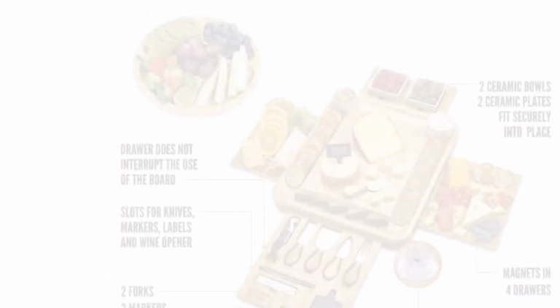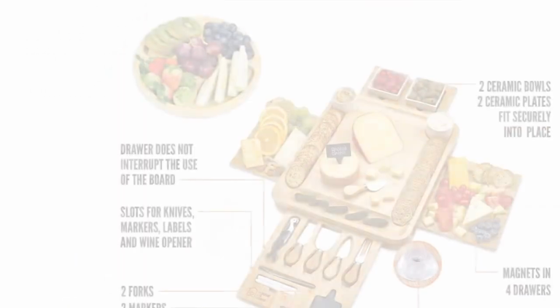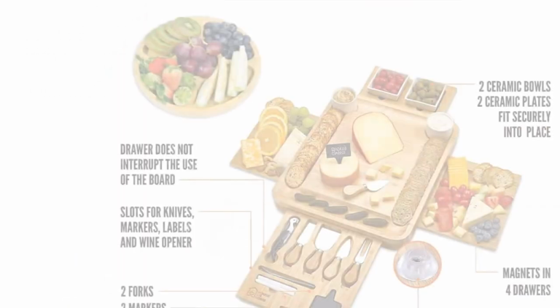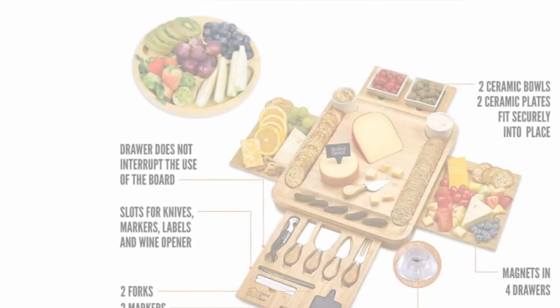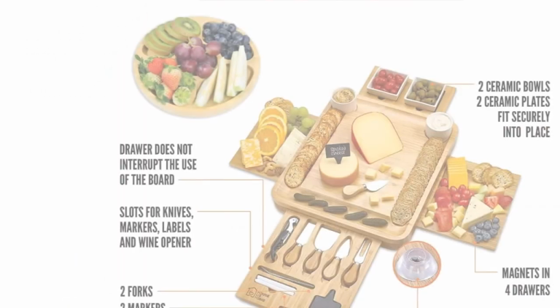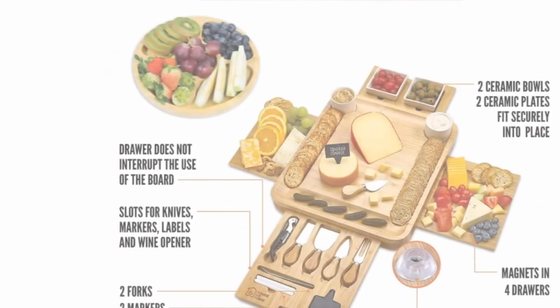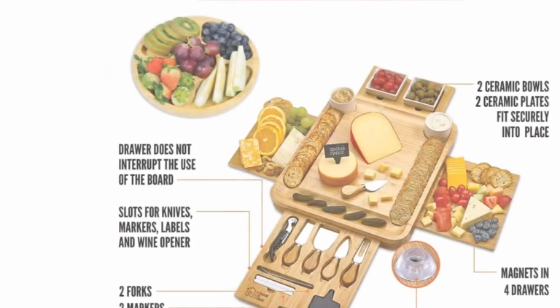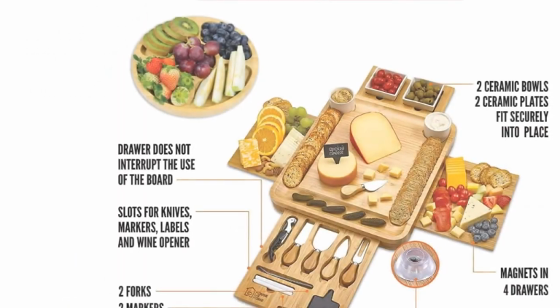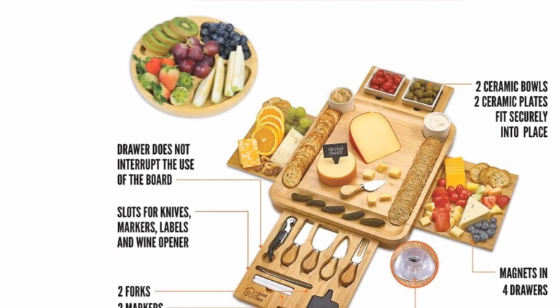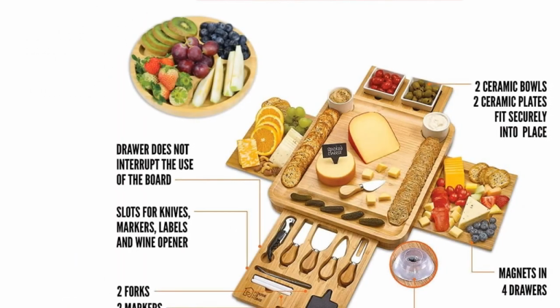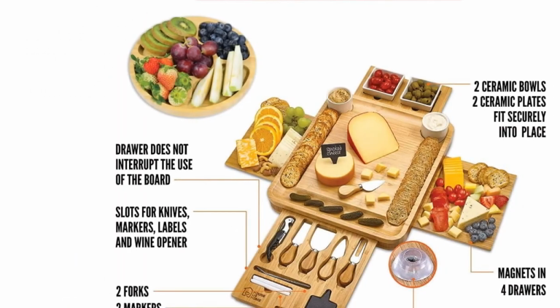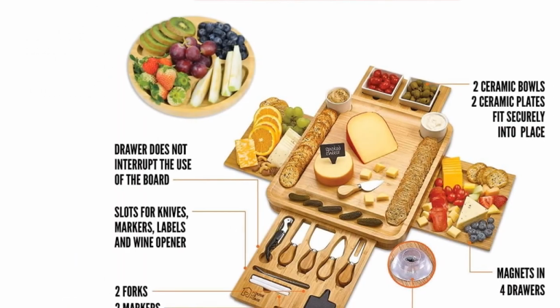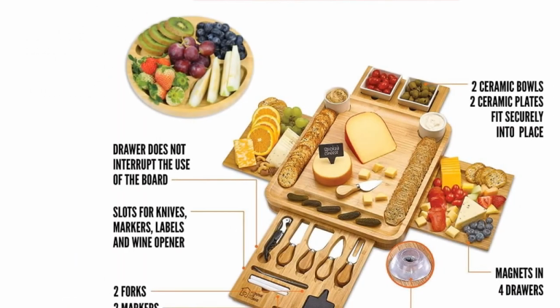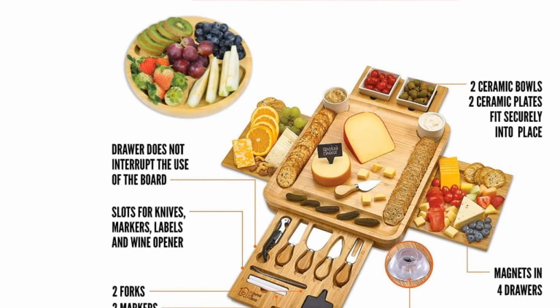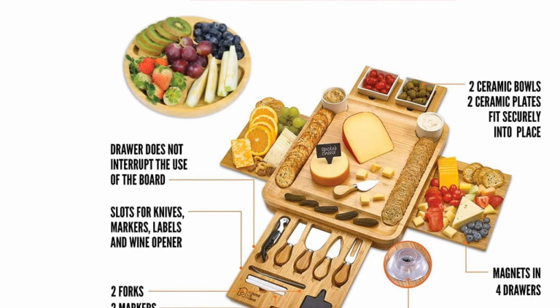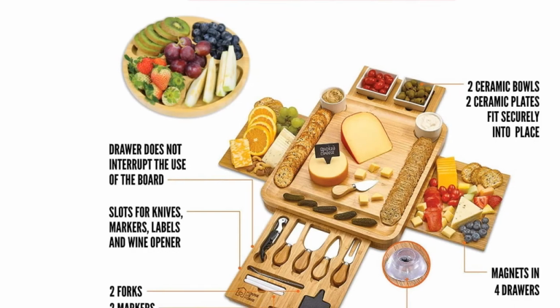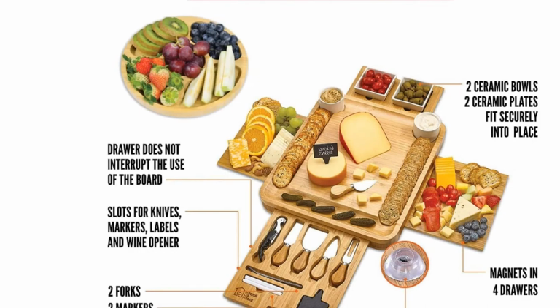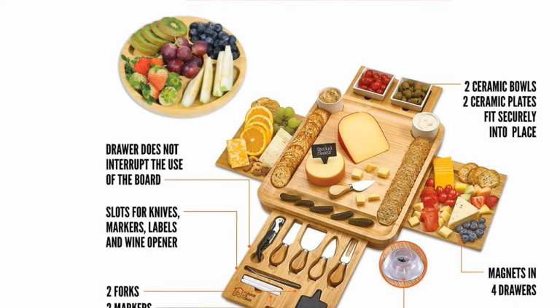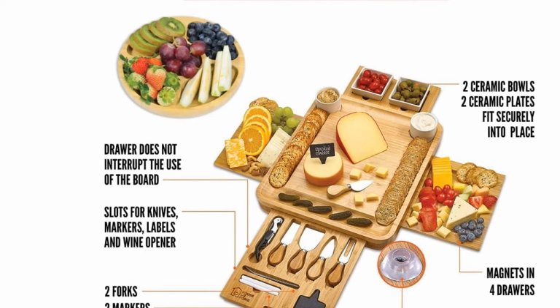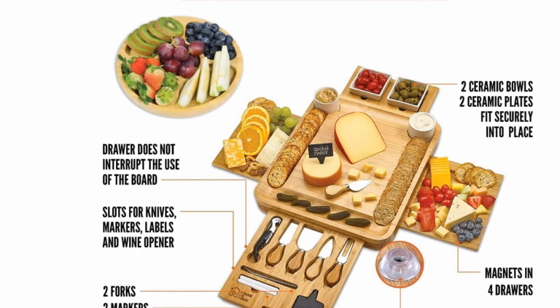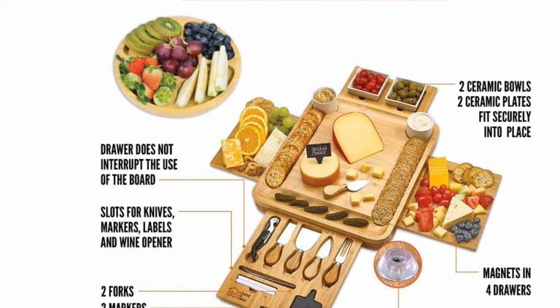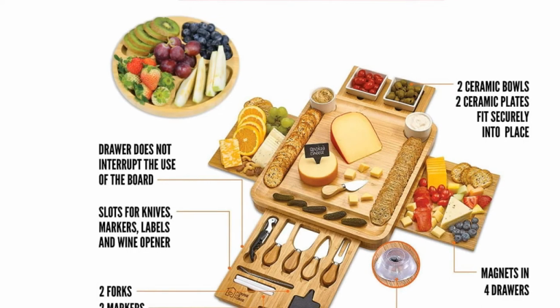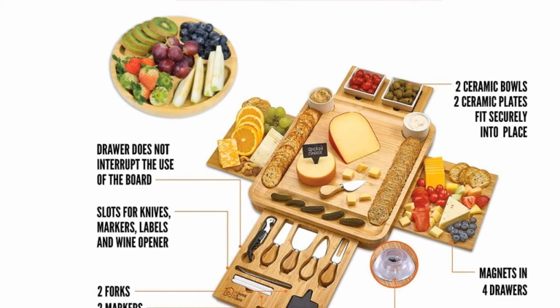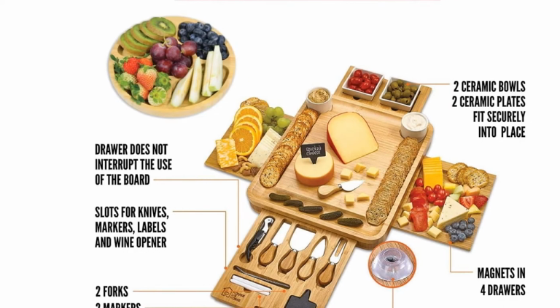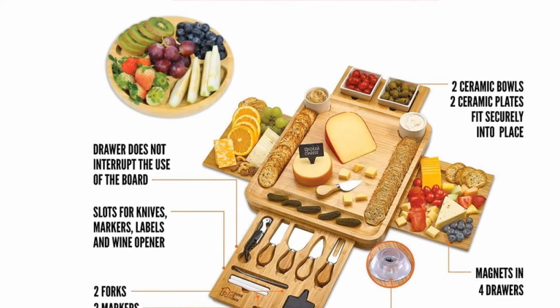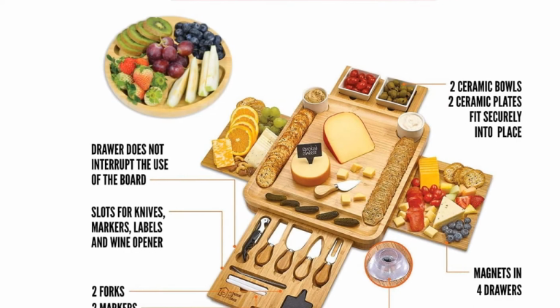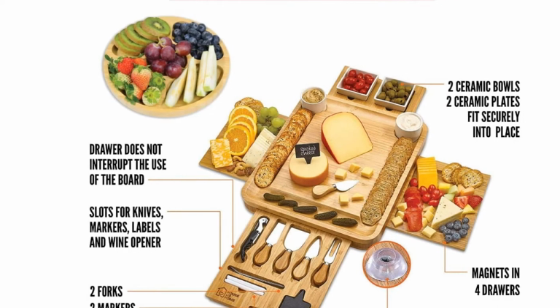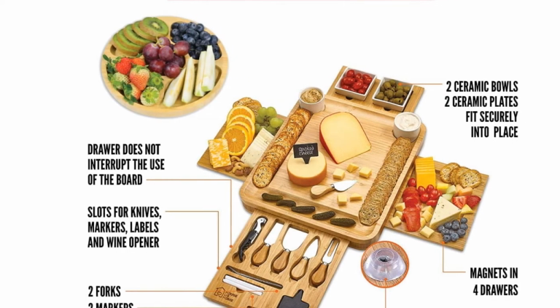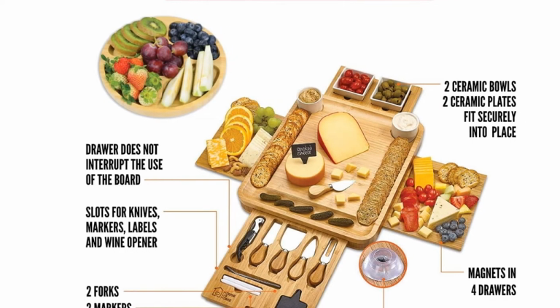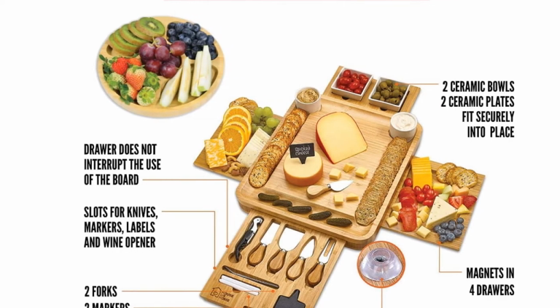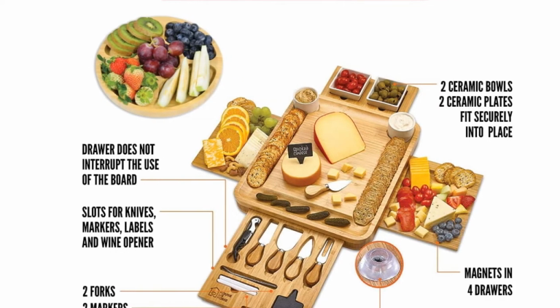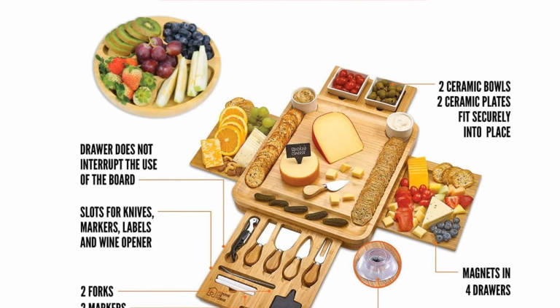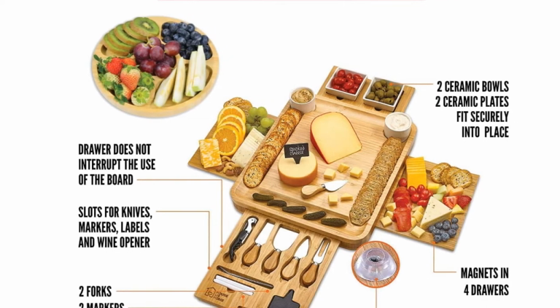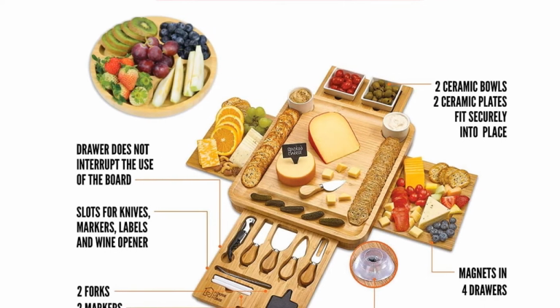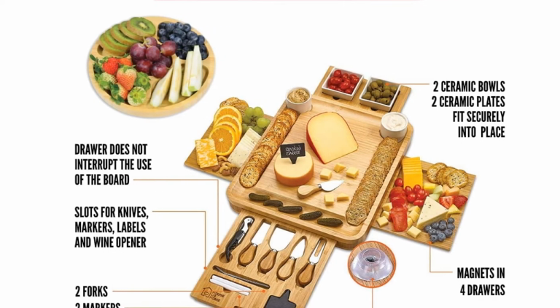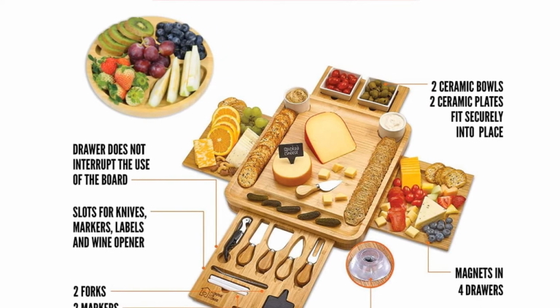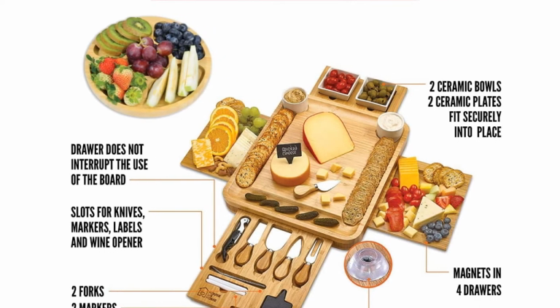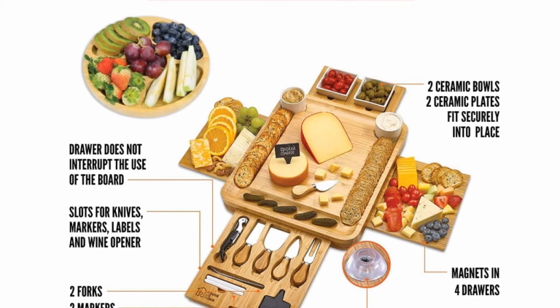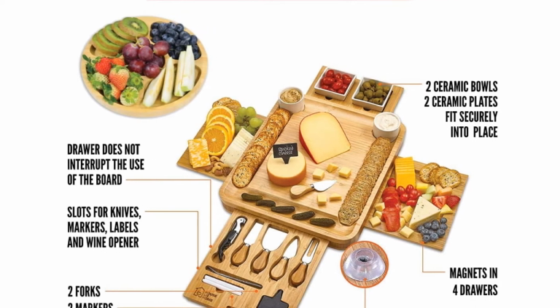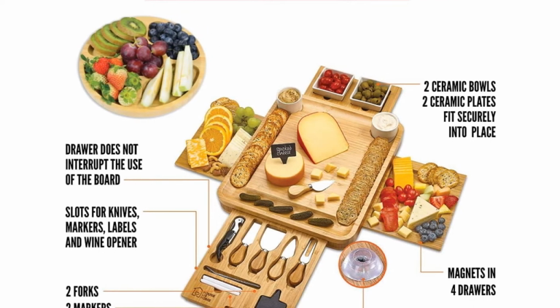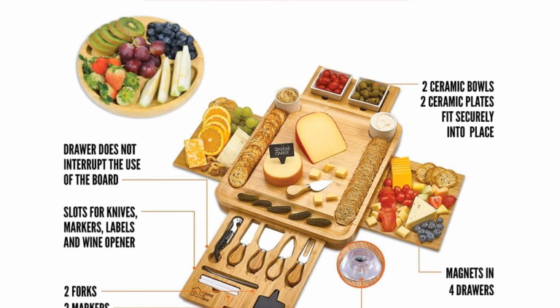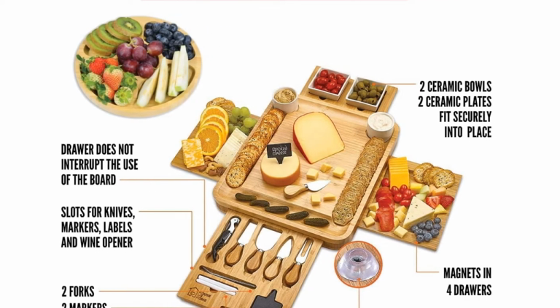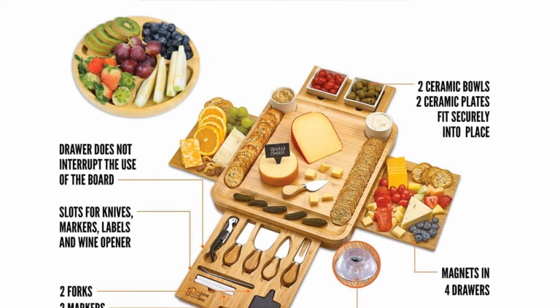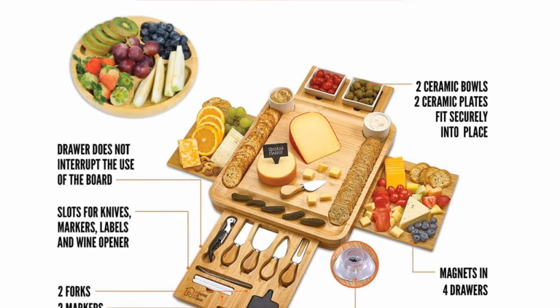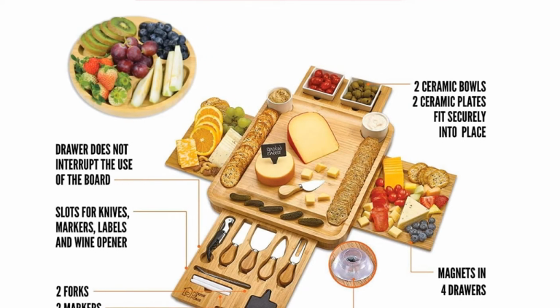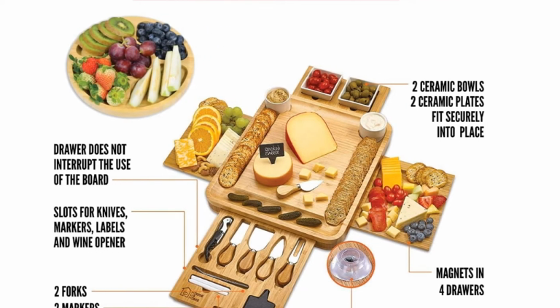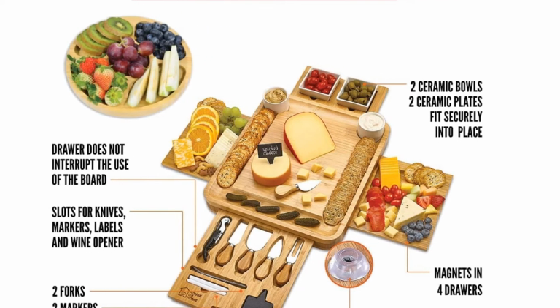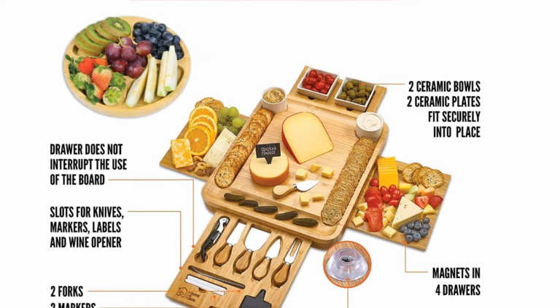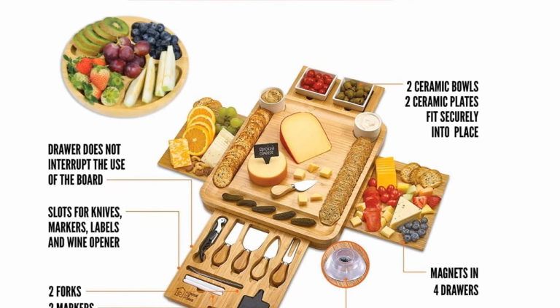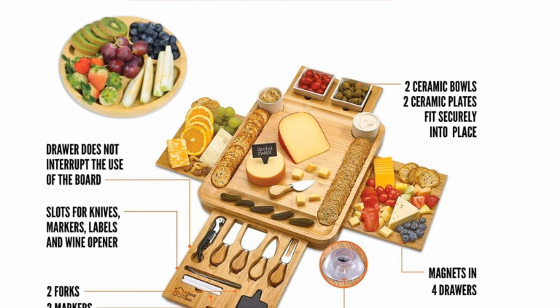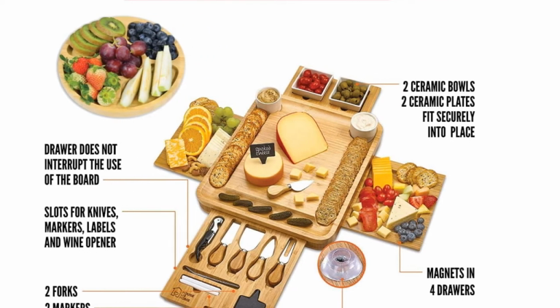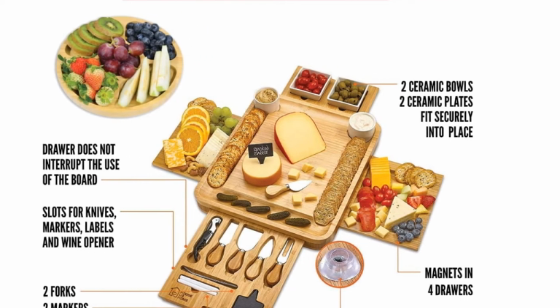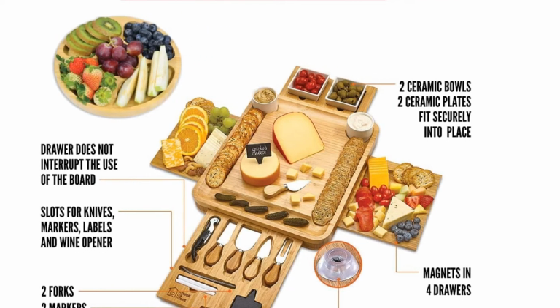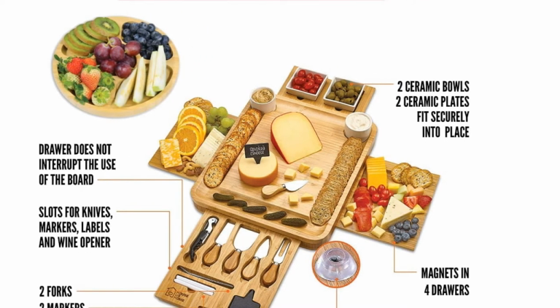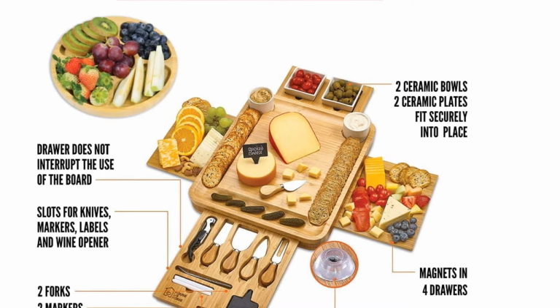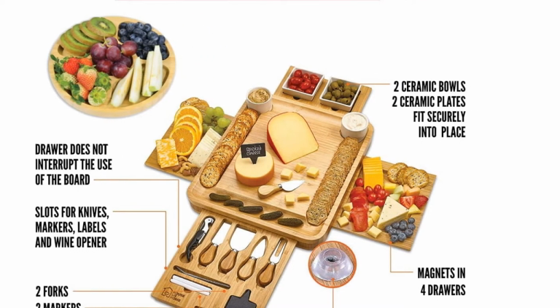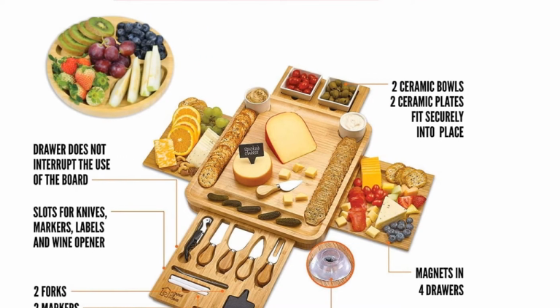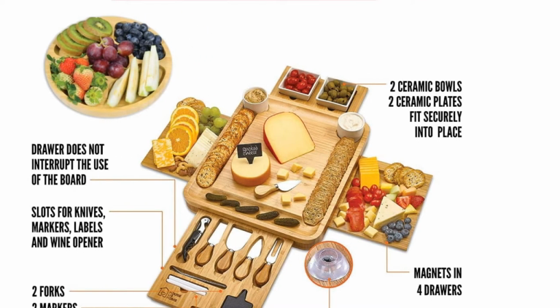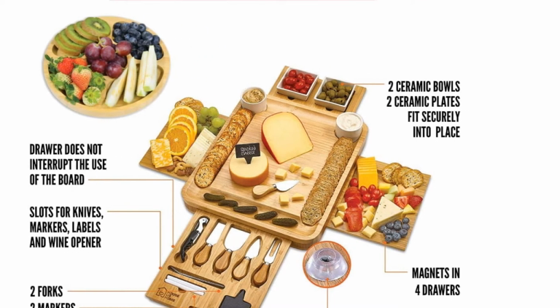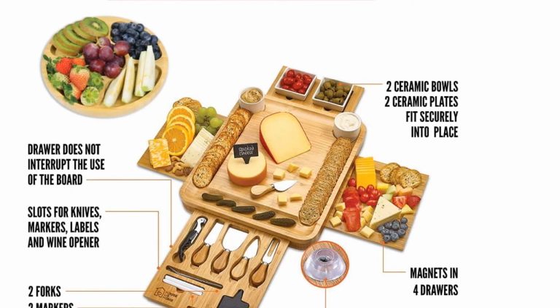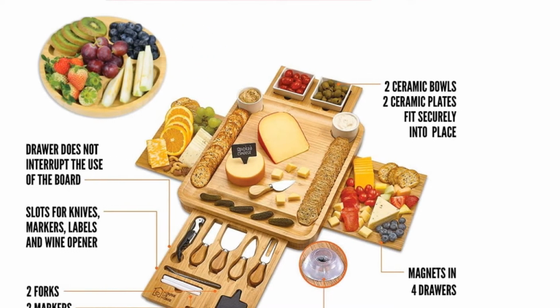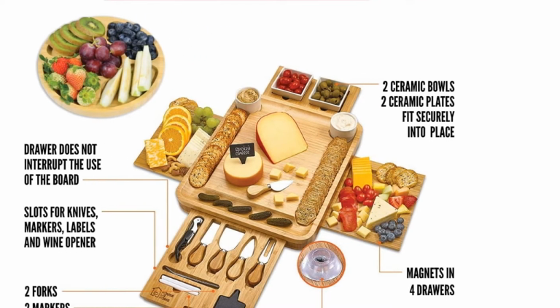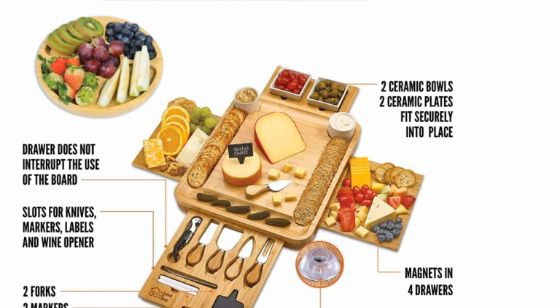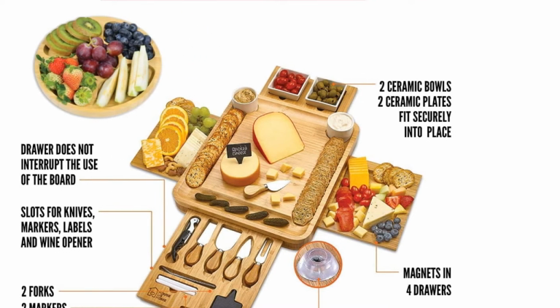The utensil set includes a flat cheese knife, almond knife, cheese fork, and narrow plain knife.